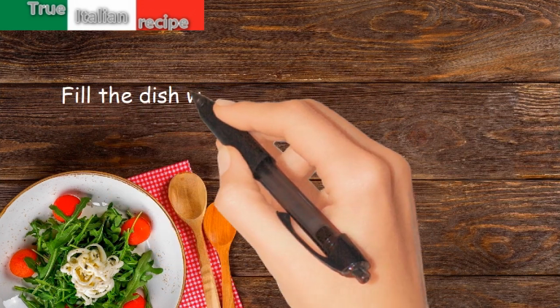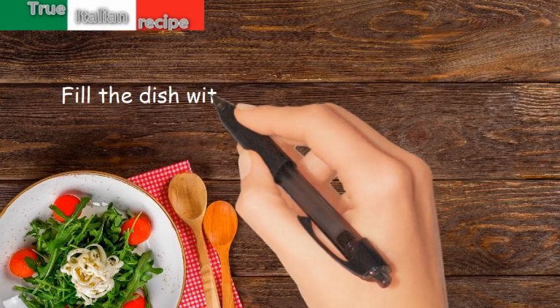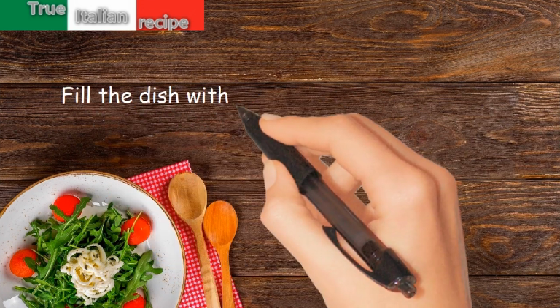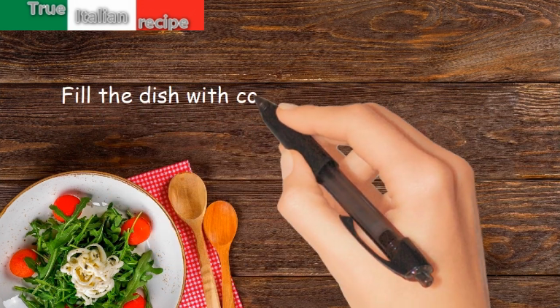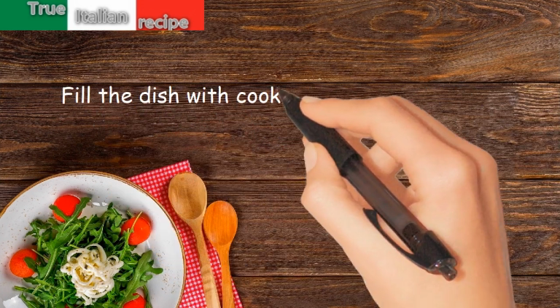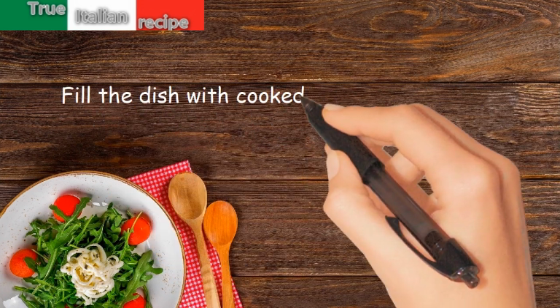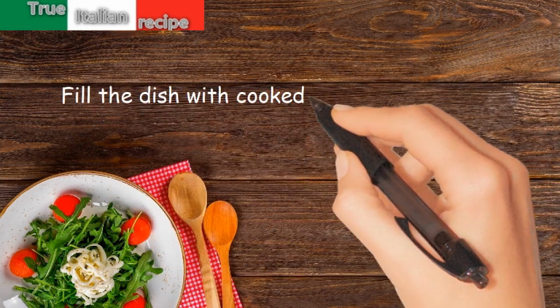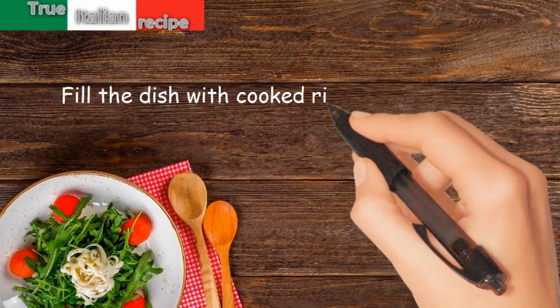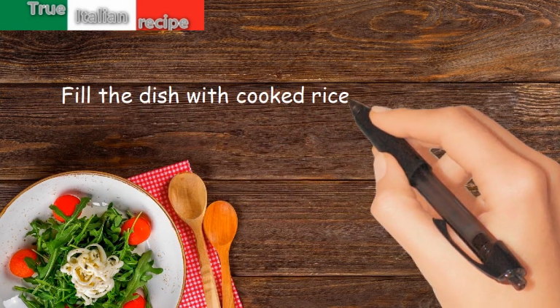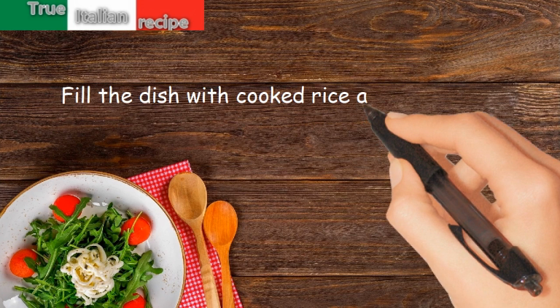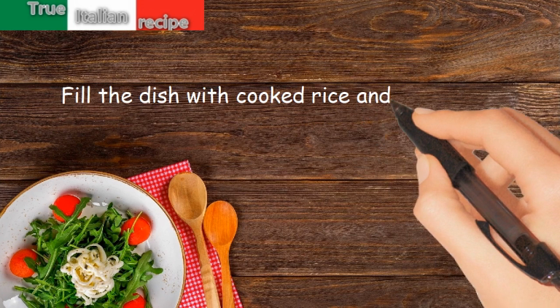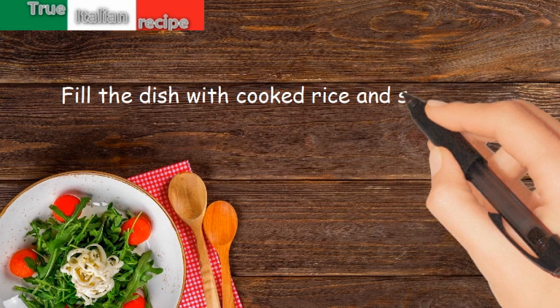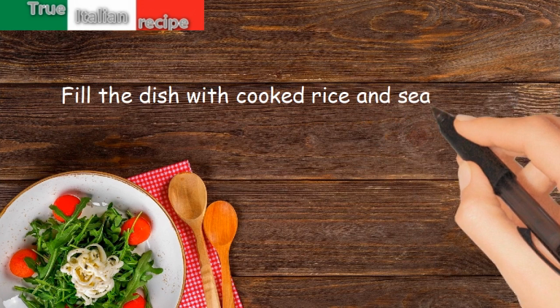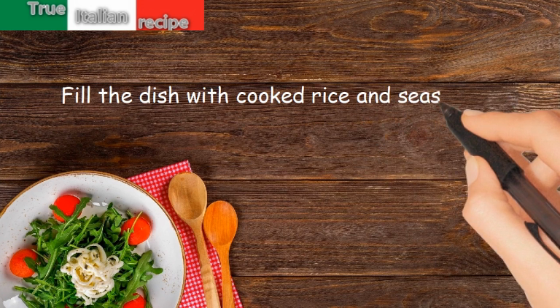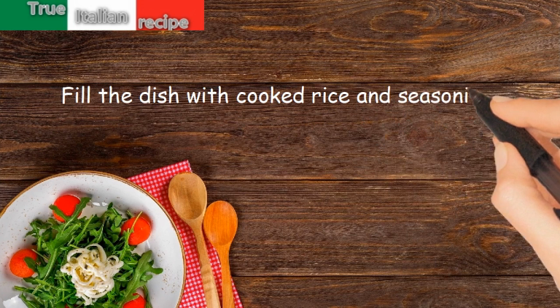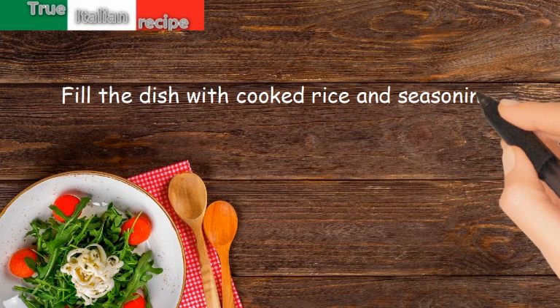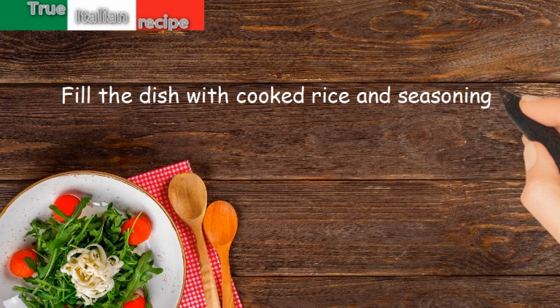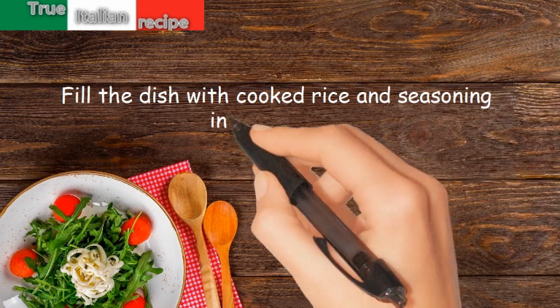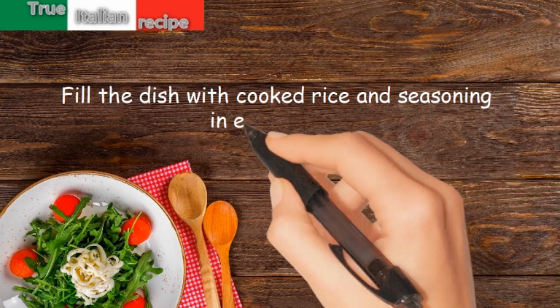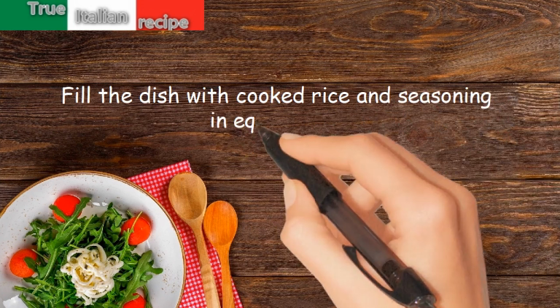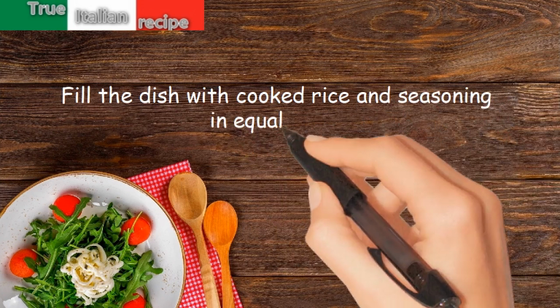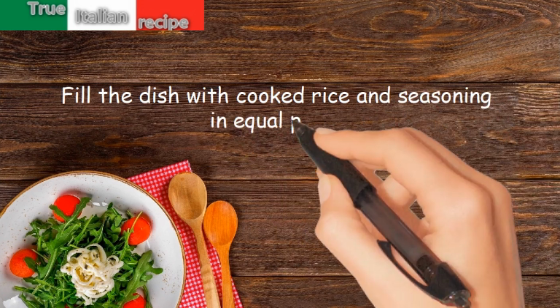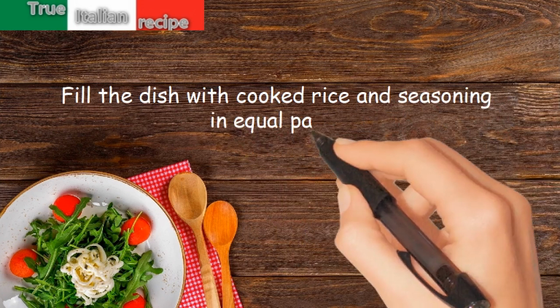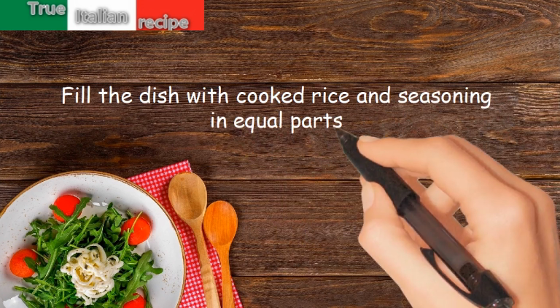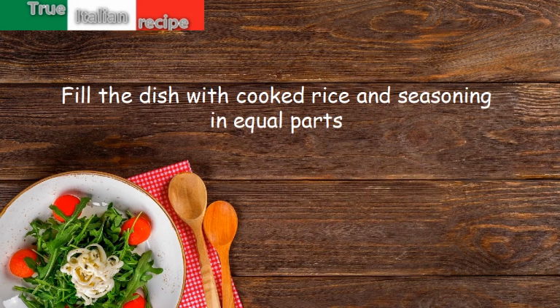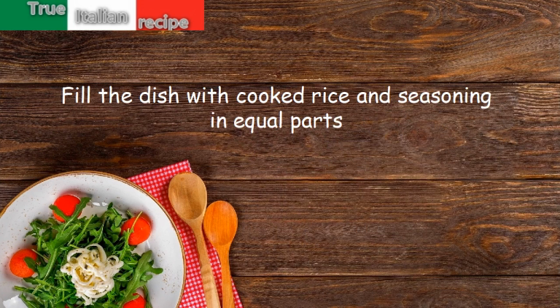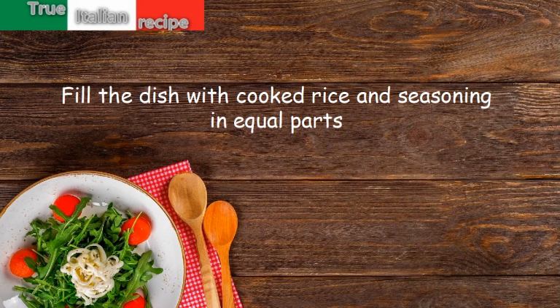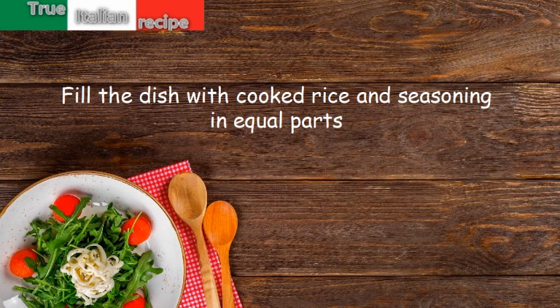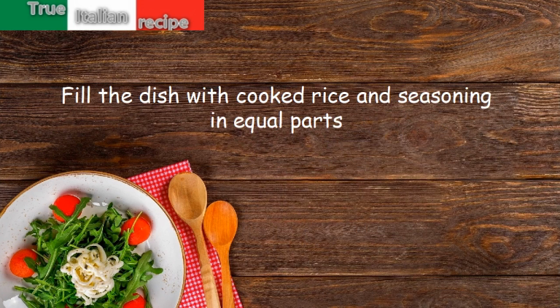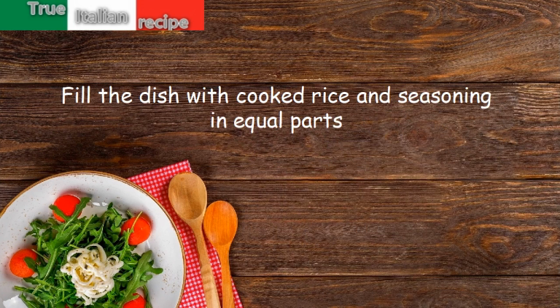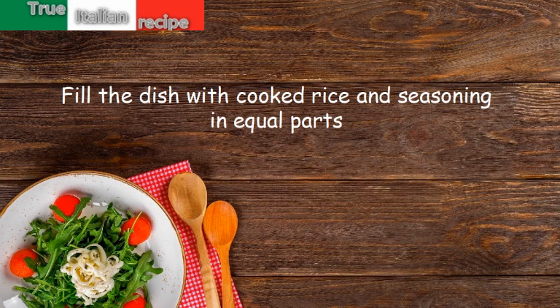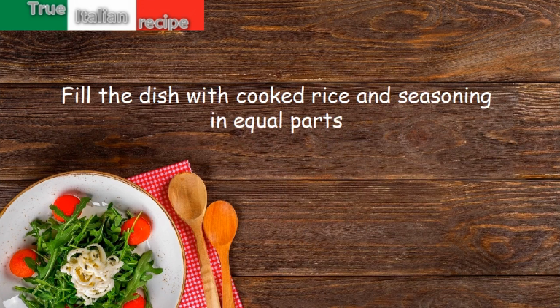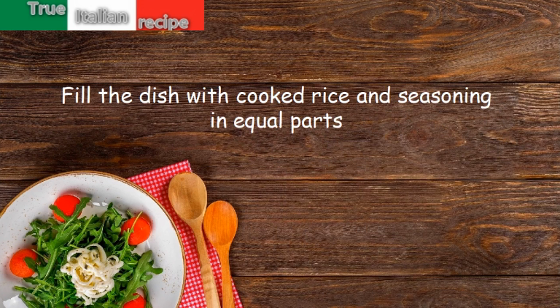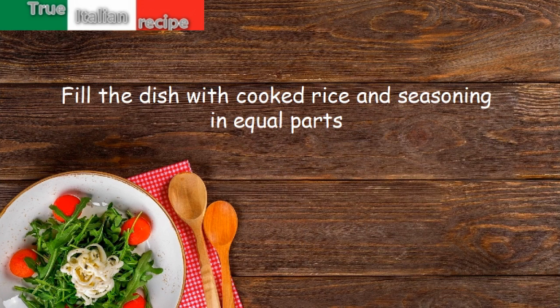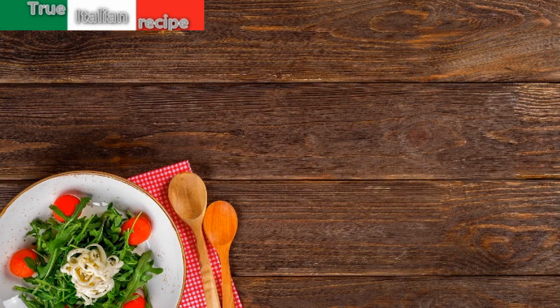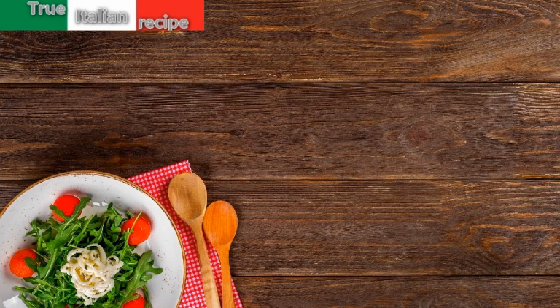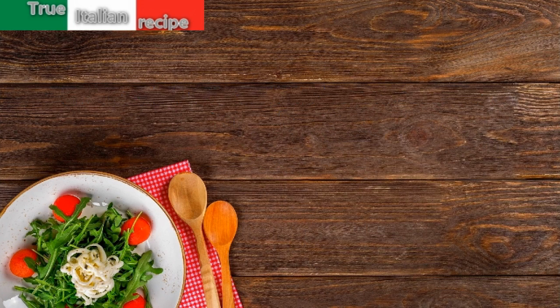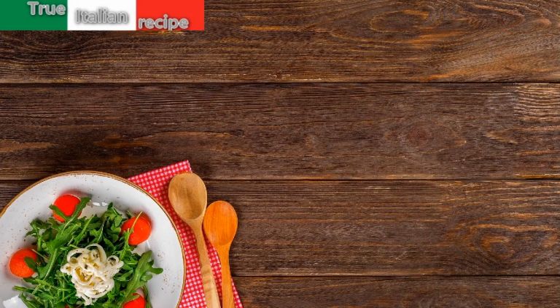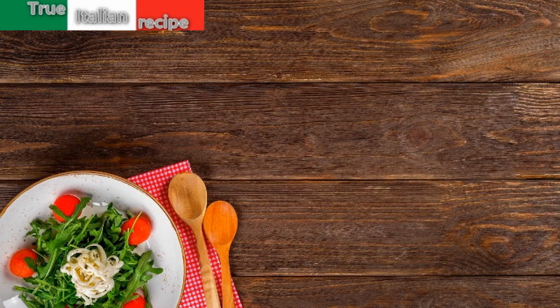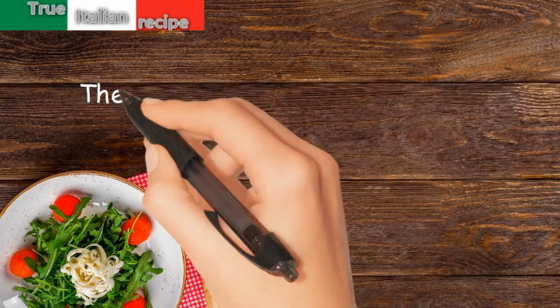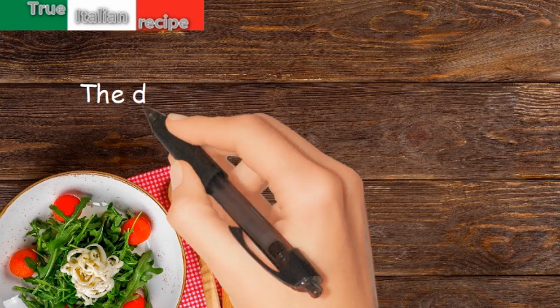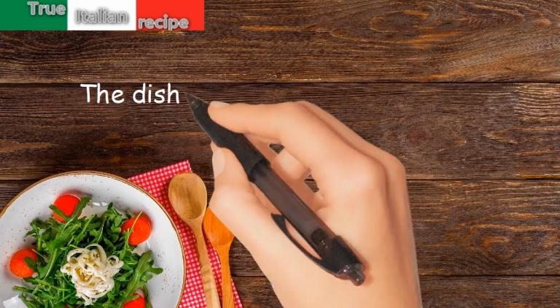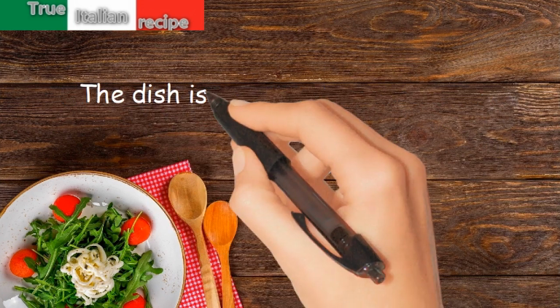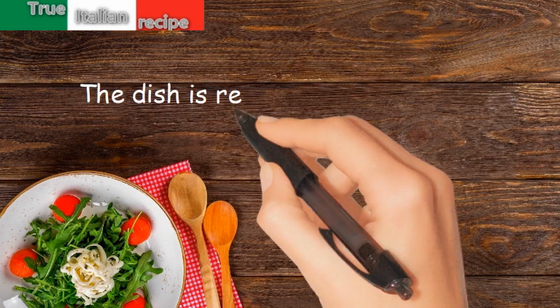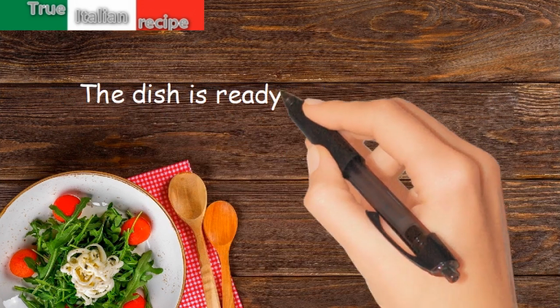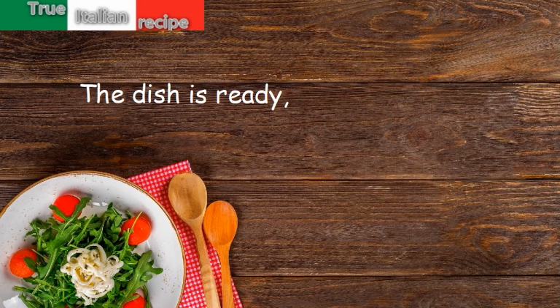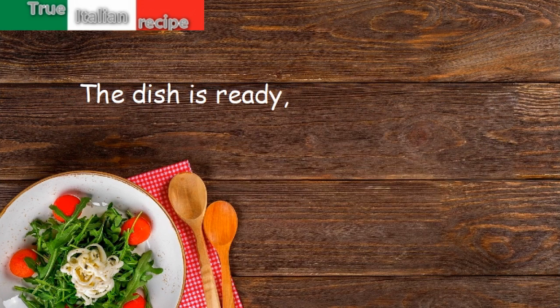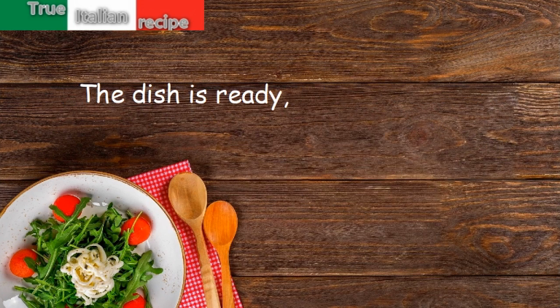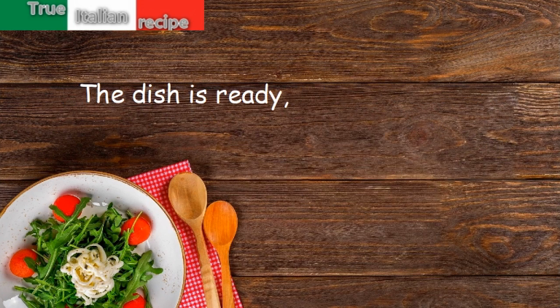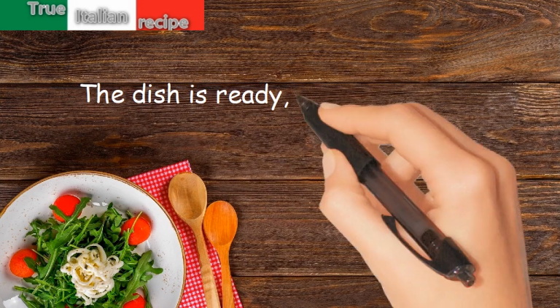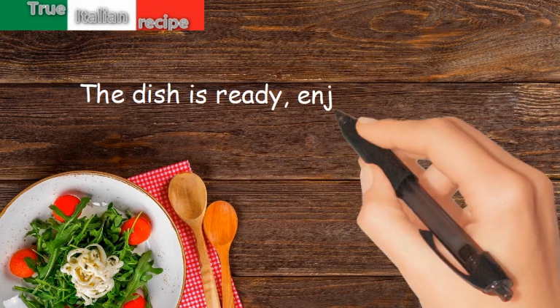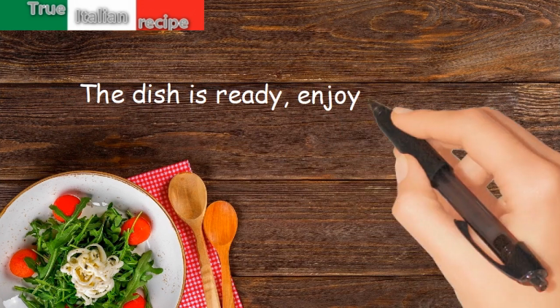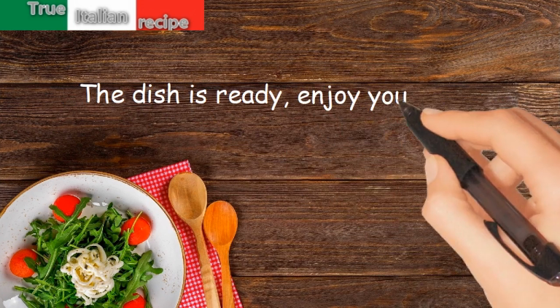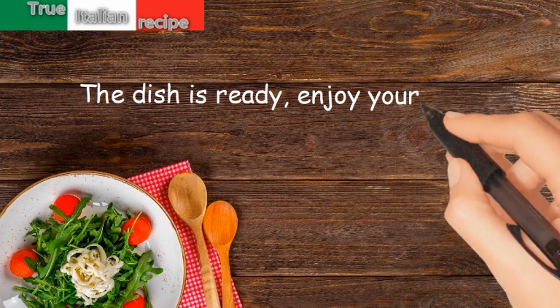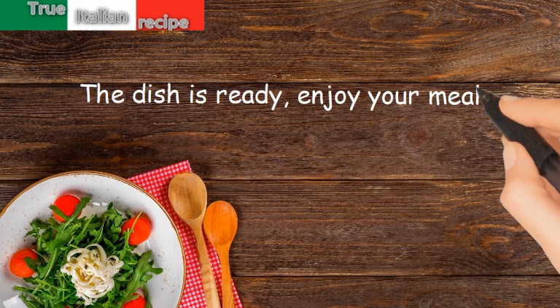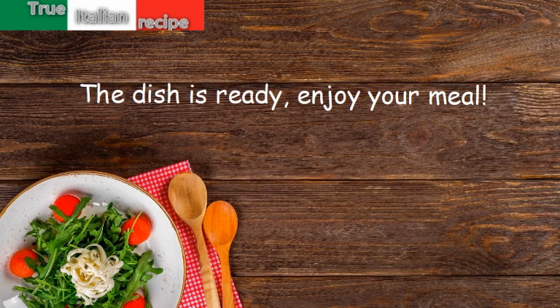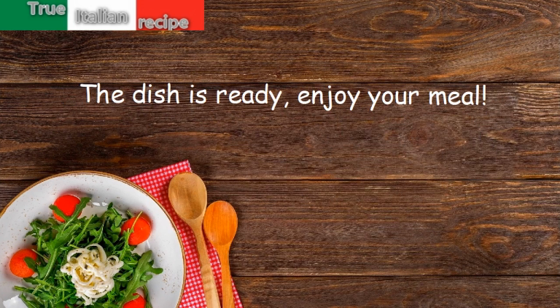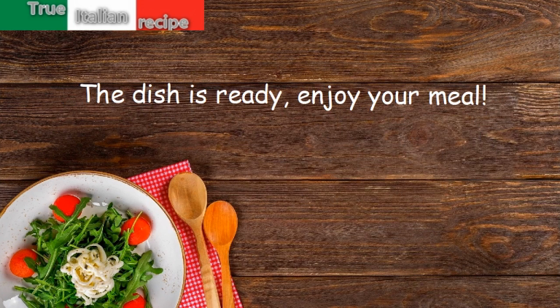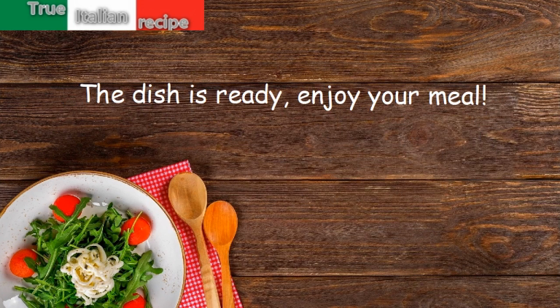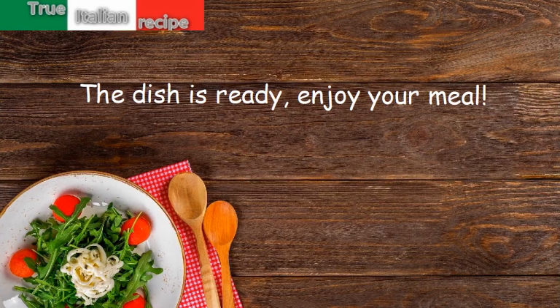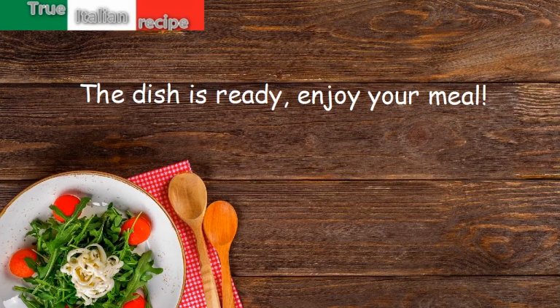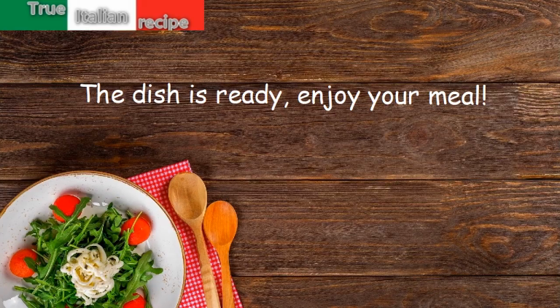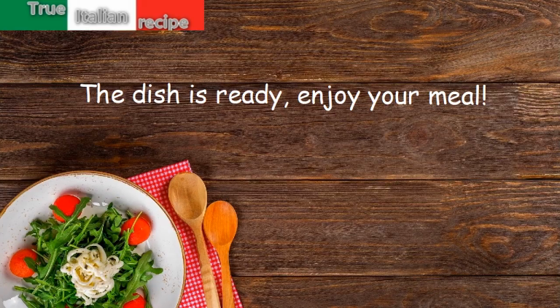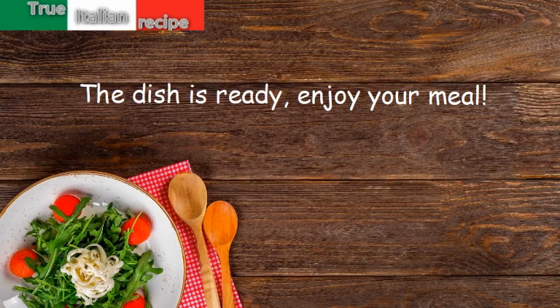Fill the dish with cooked rice and seasoning in equal parts. The dish is ready — enjoy your meal!